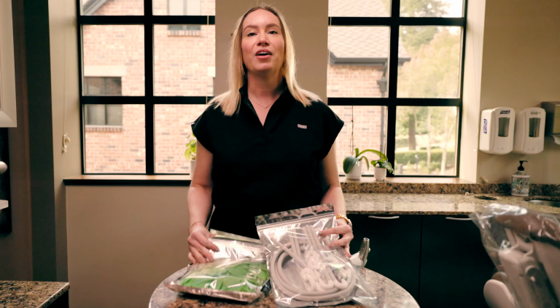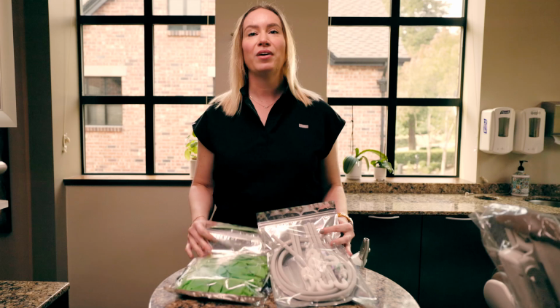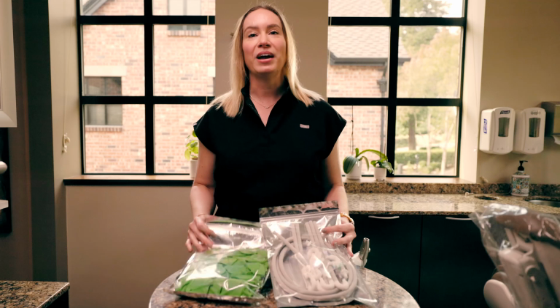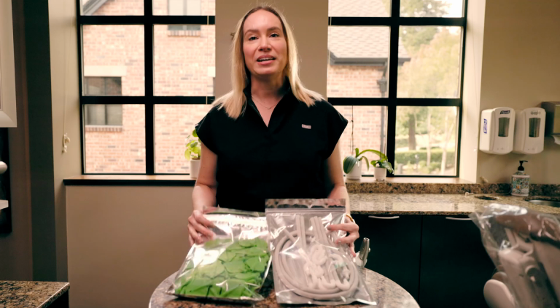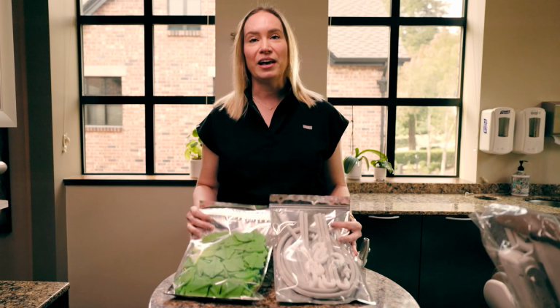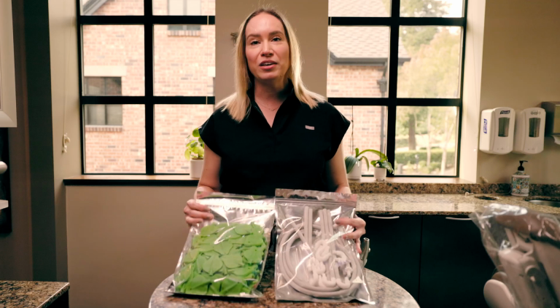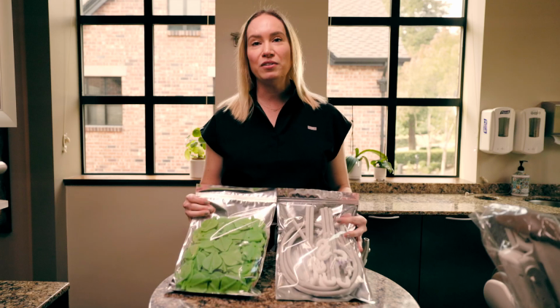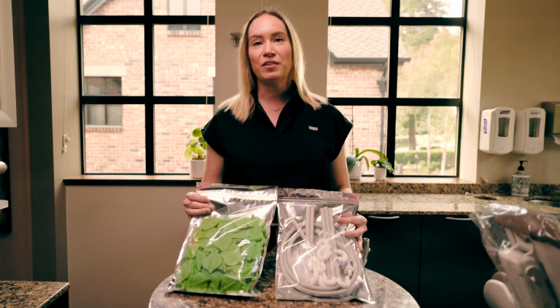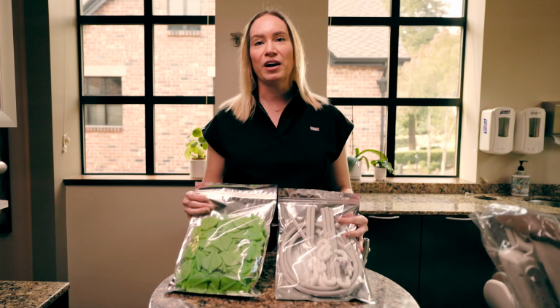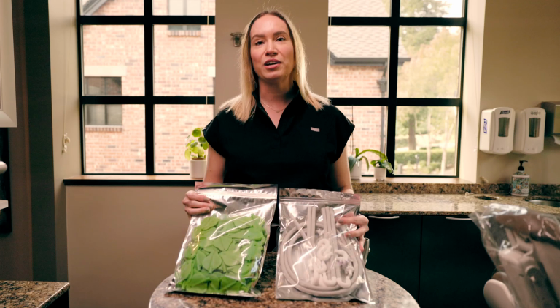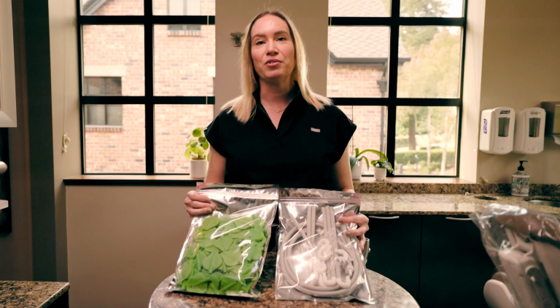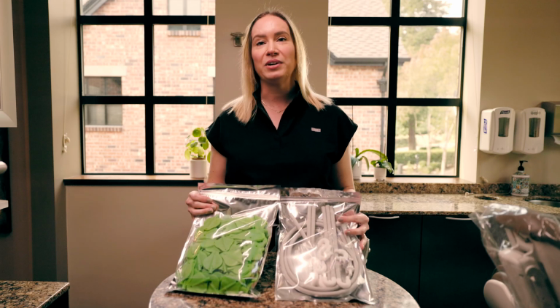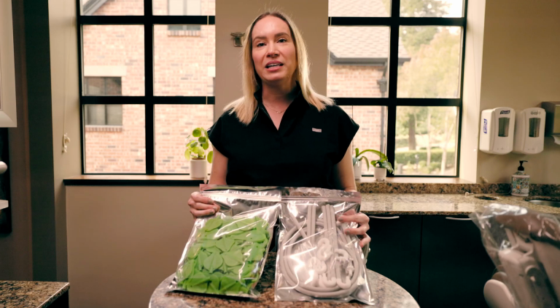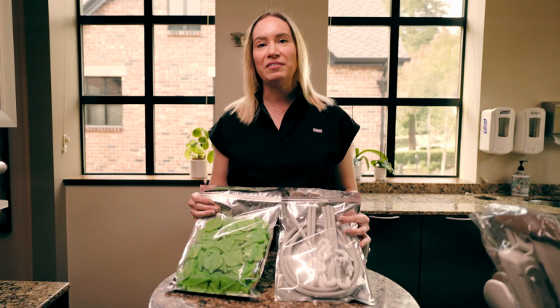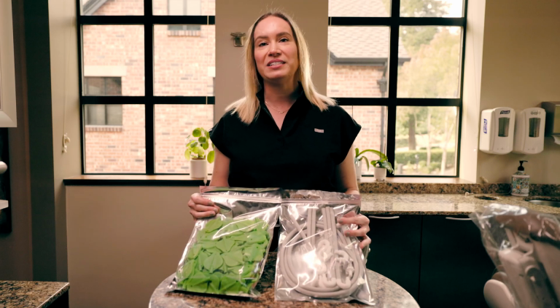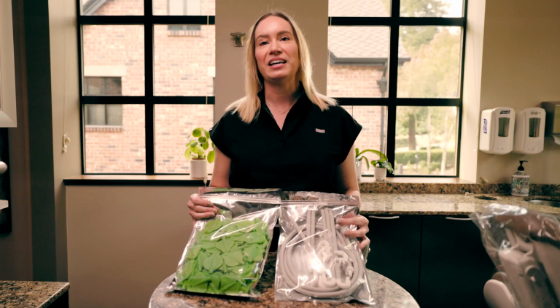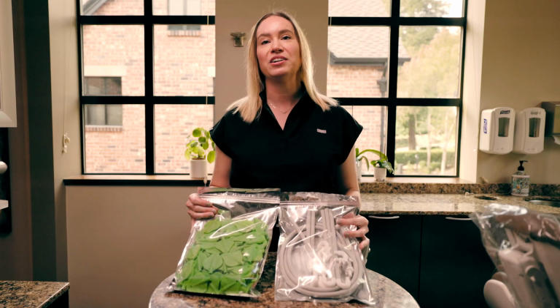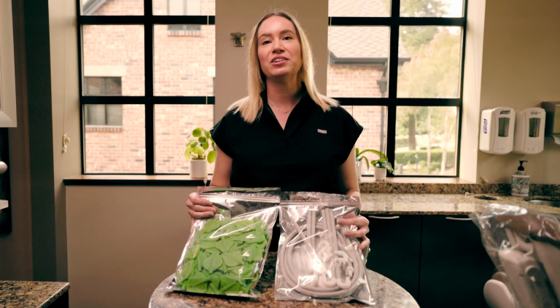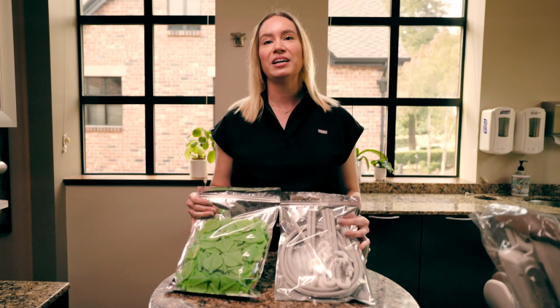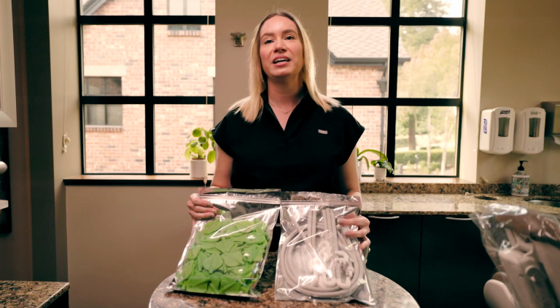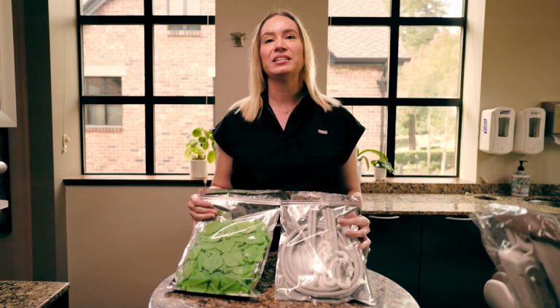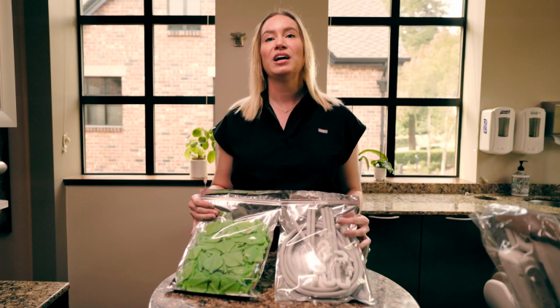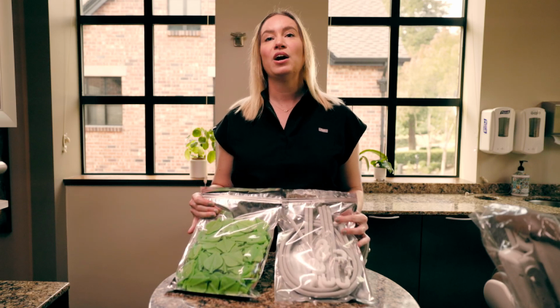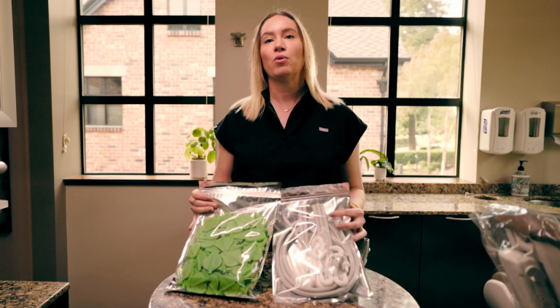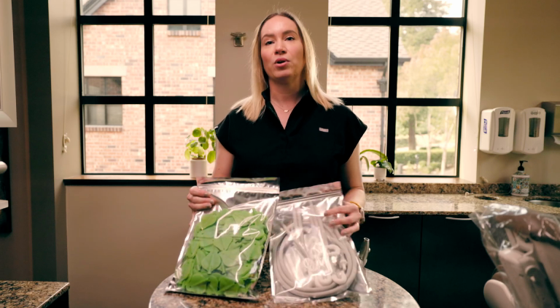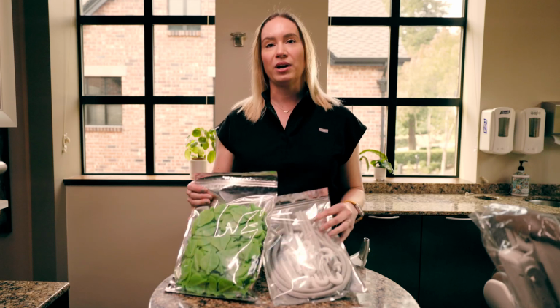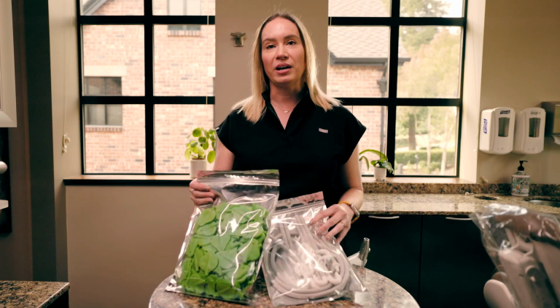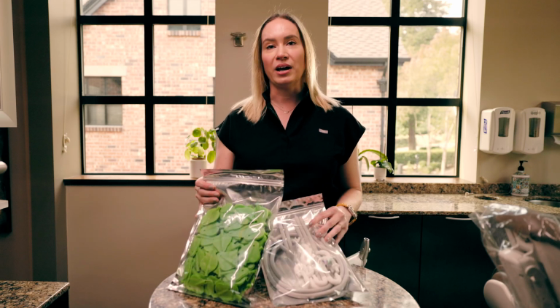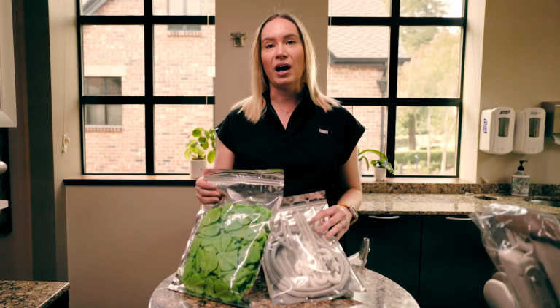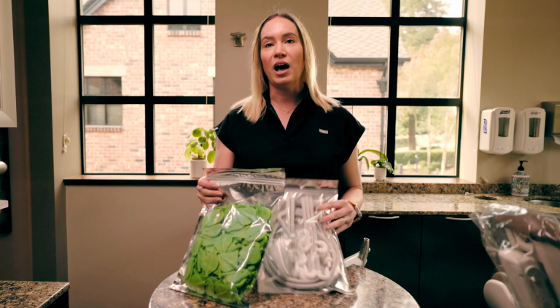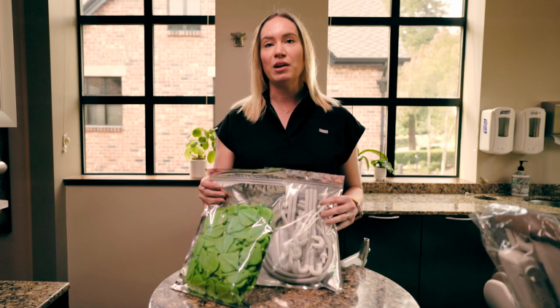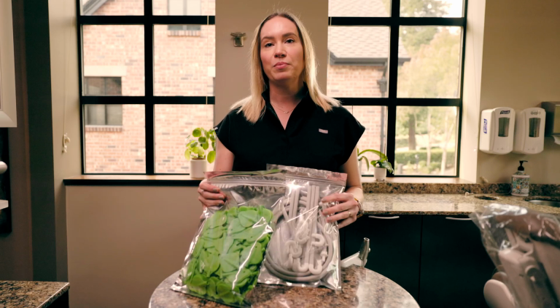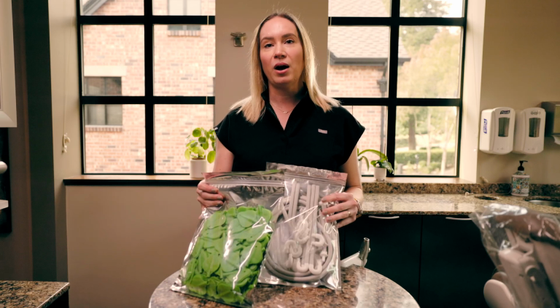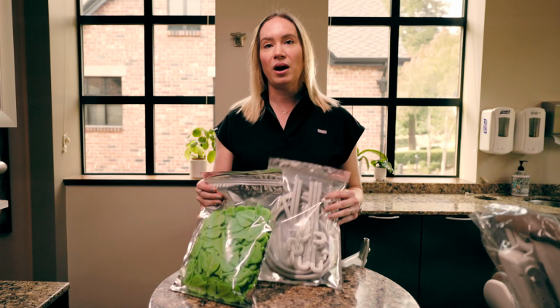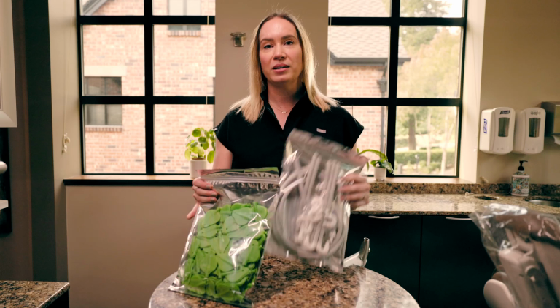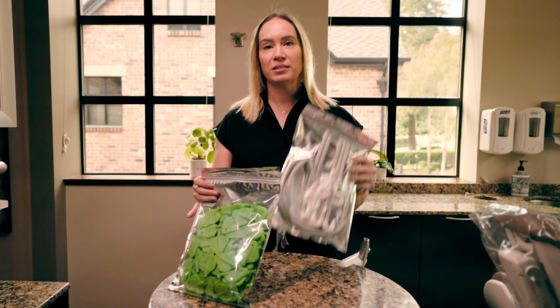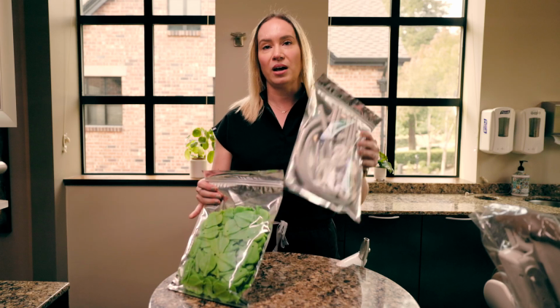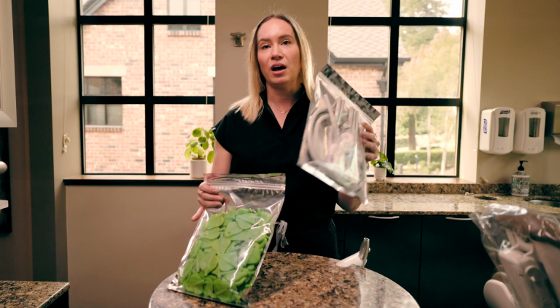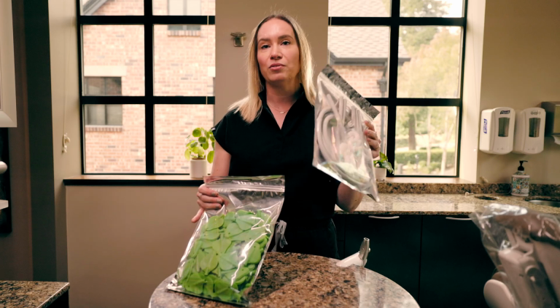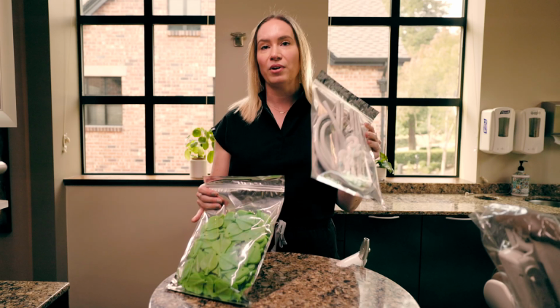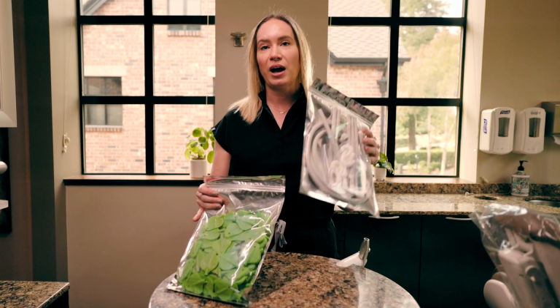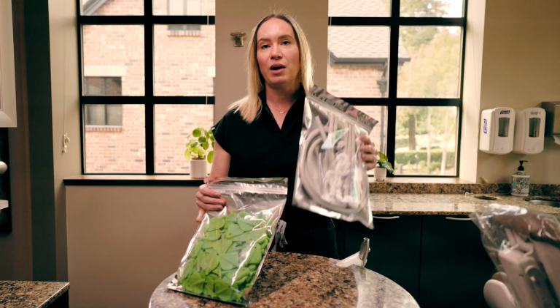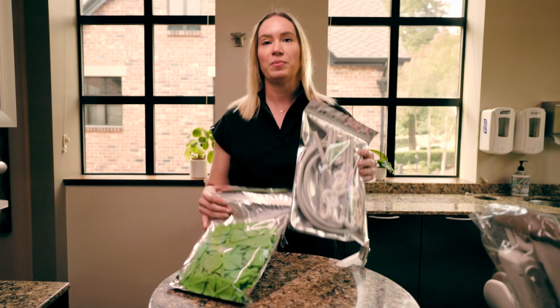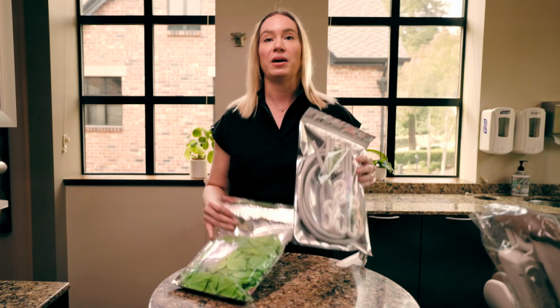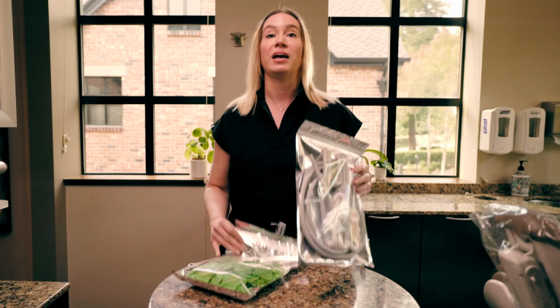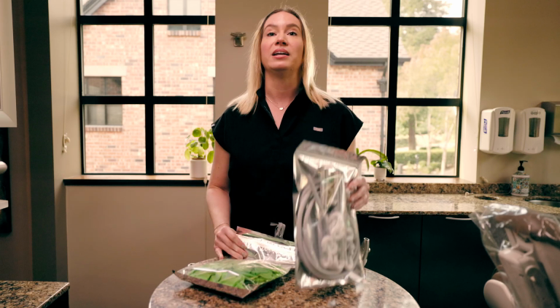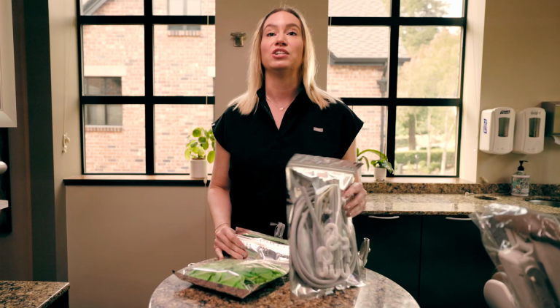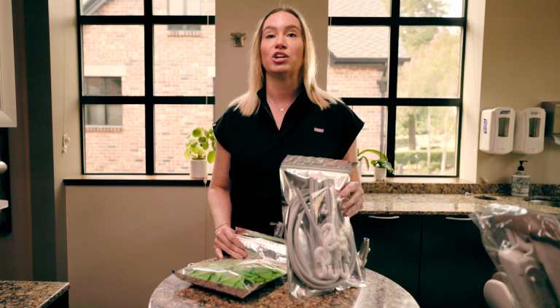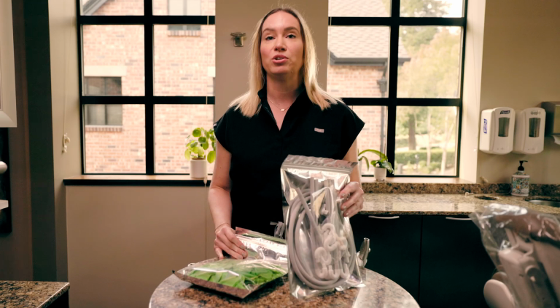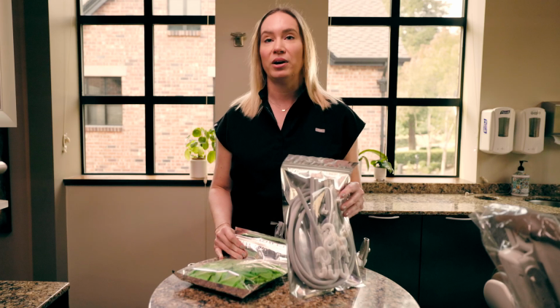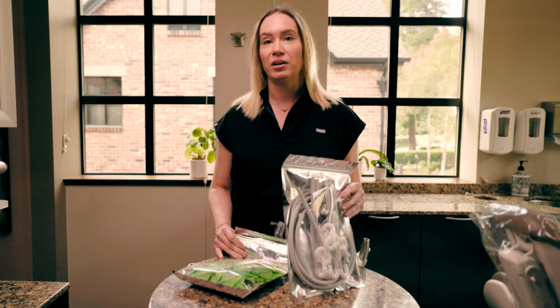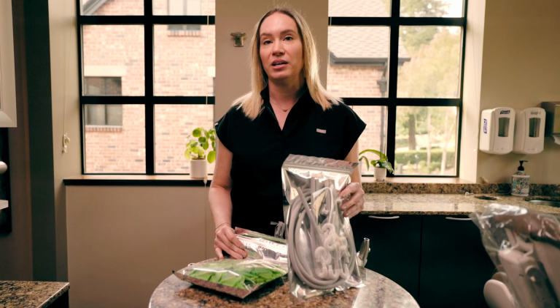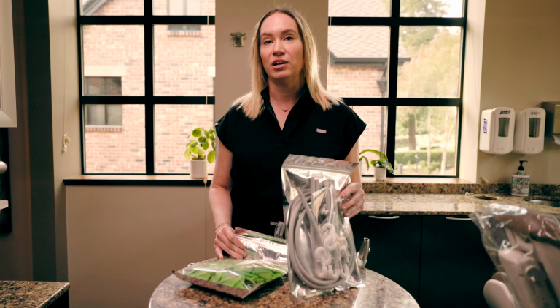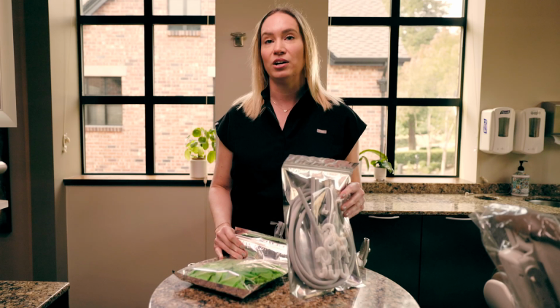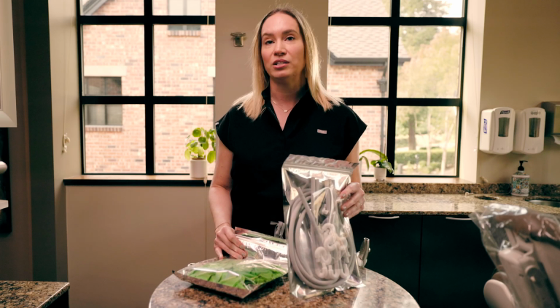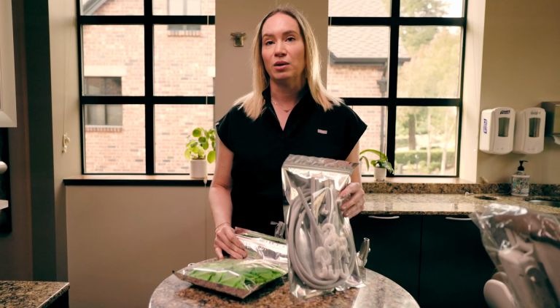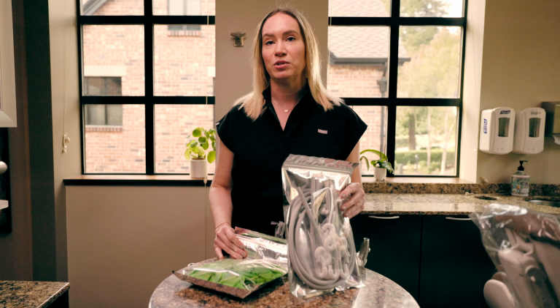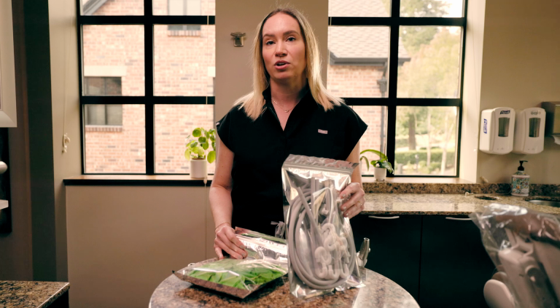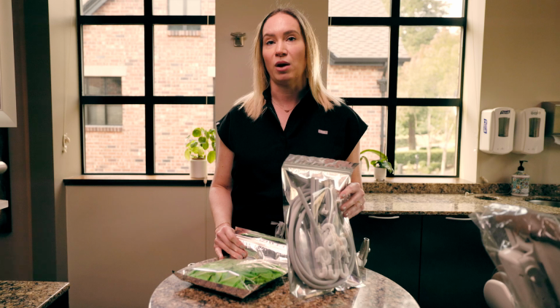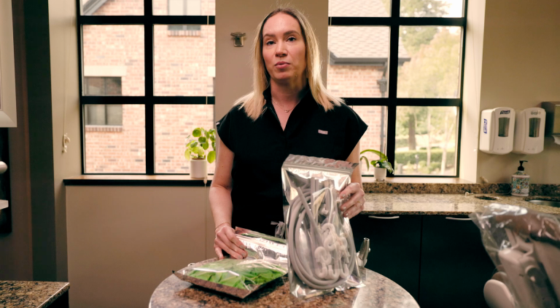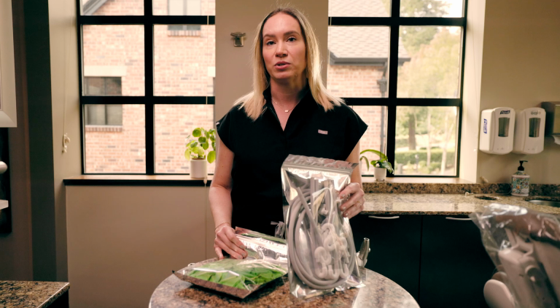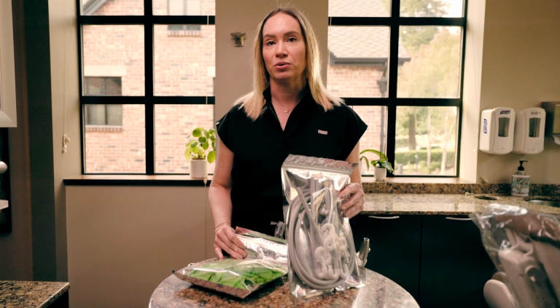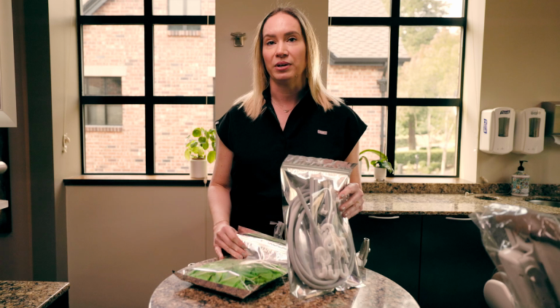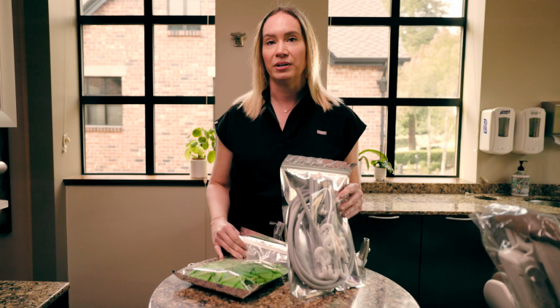Now that you've got your Relief standard kit, we're going to unbox, unwrap, and show you how to get it hooked up to your operatory.